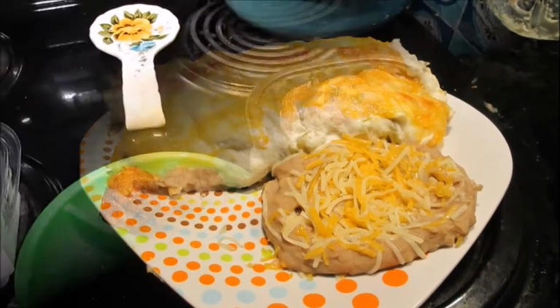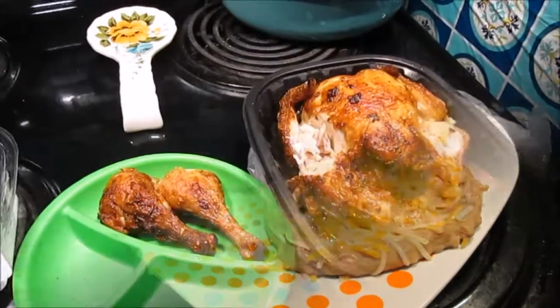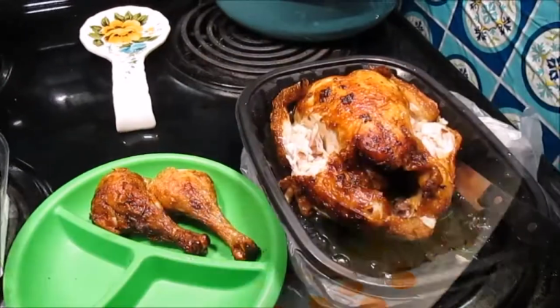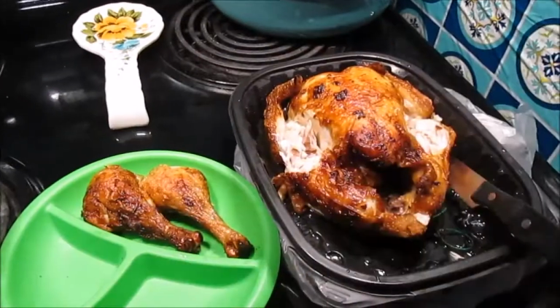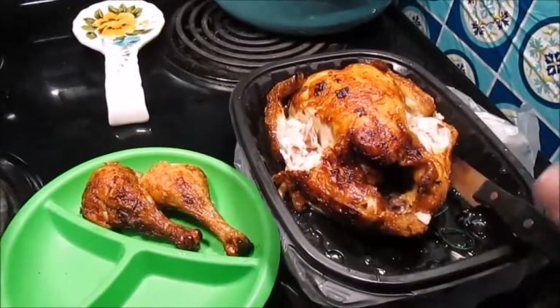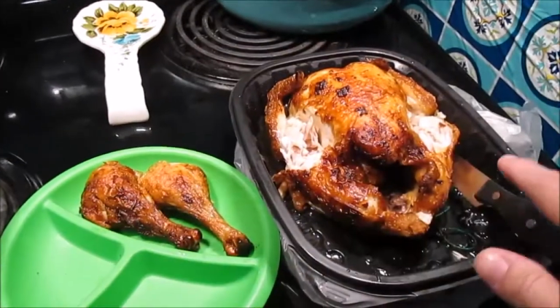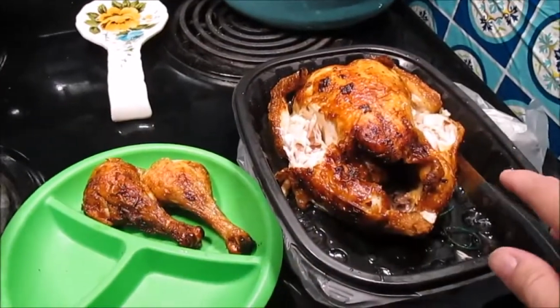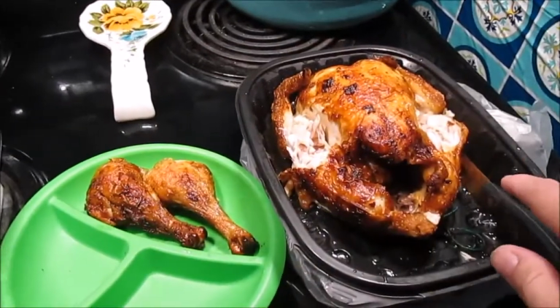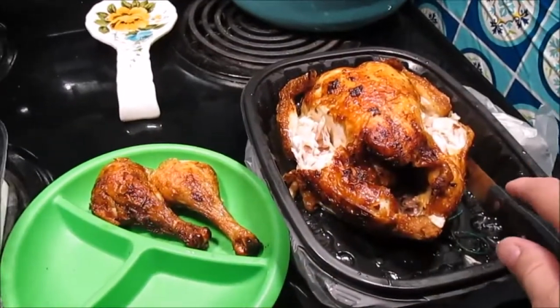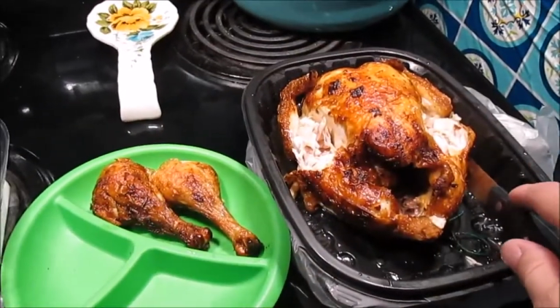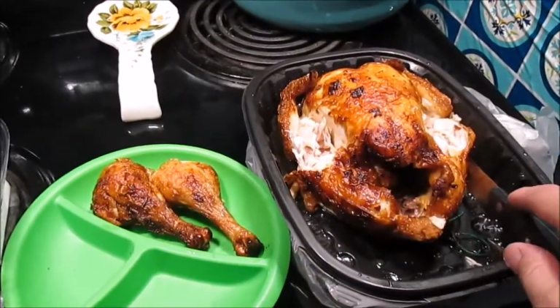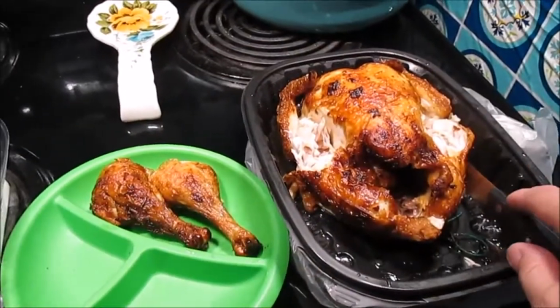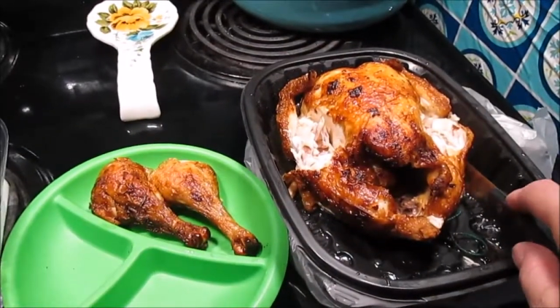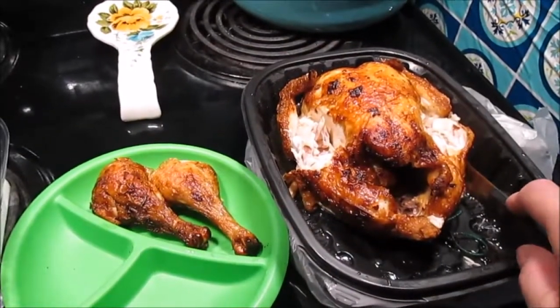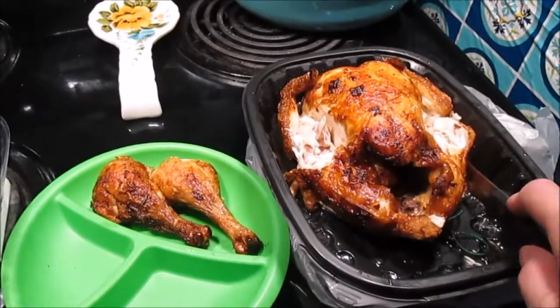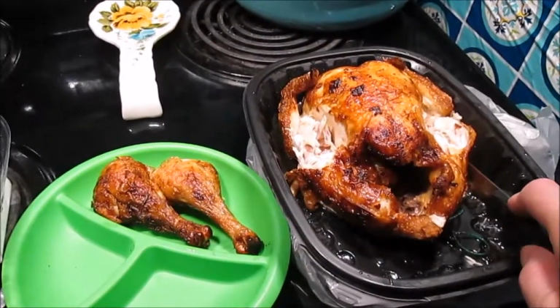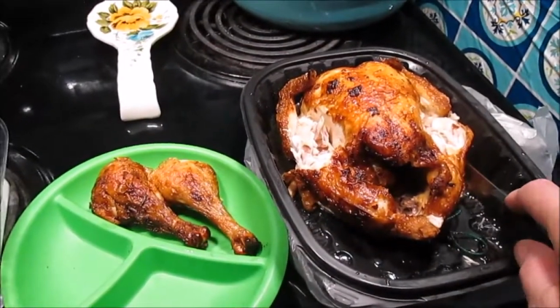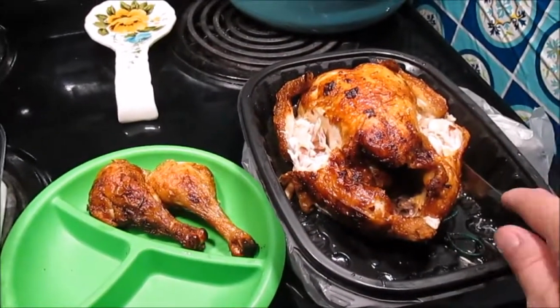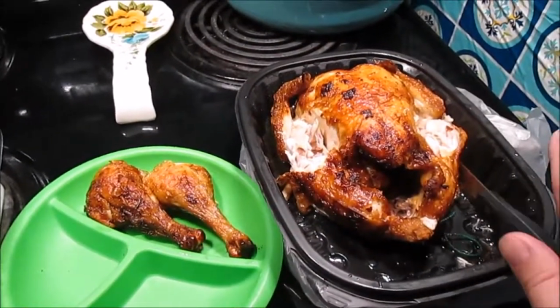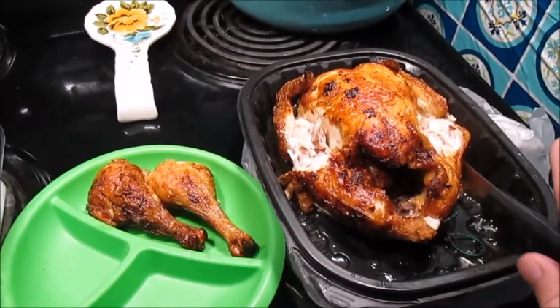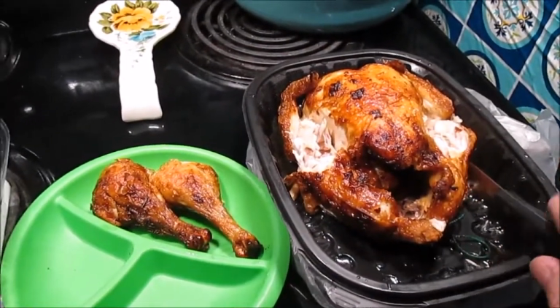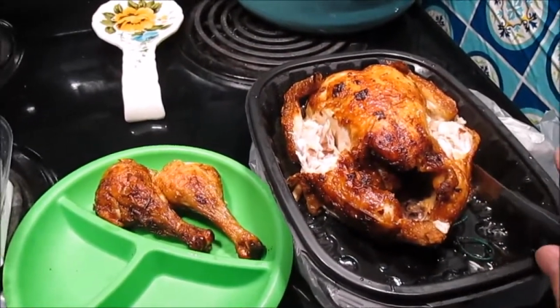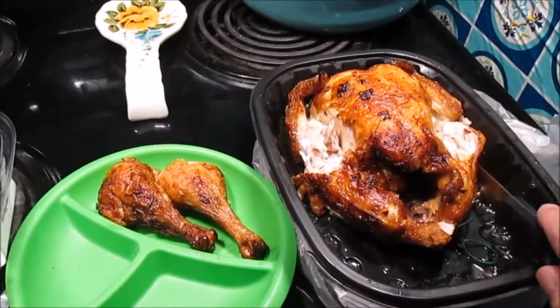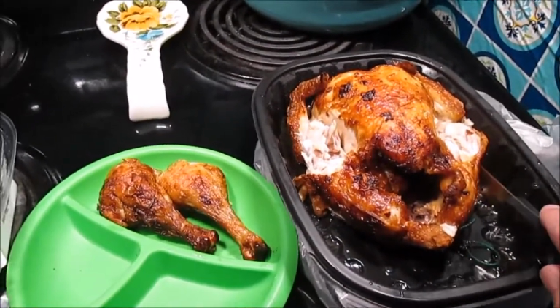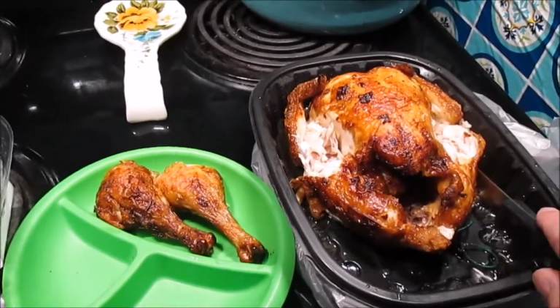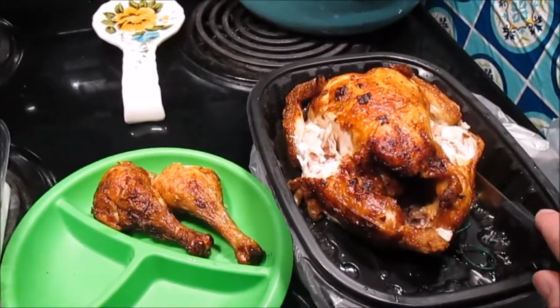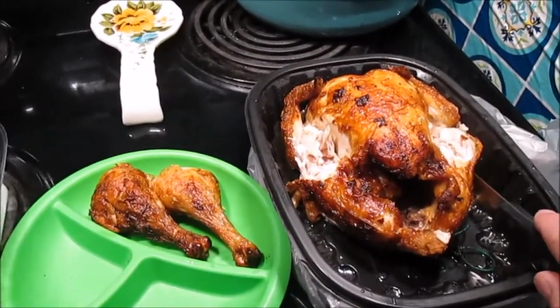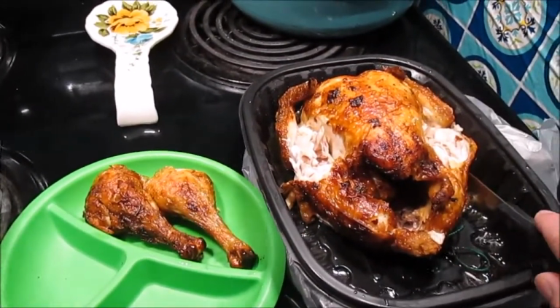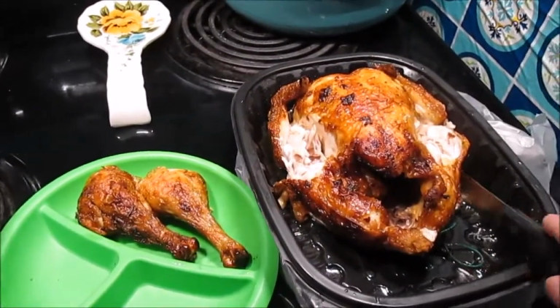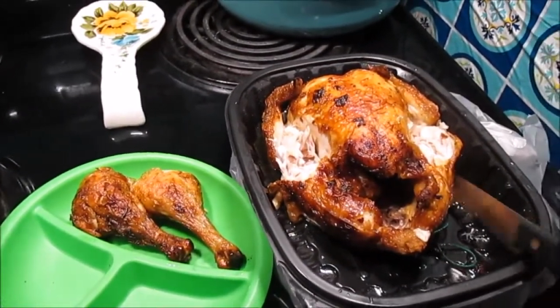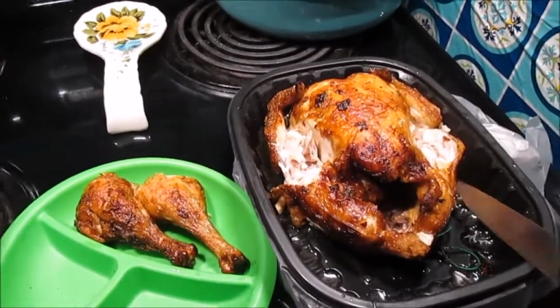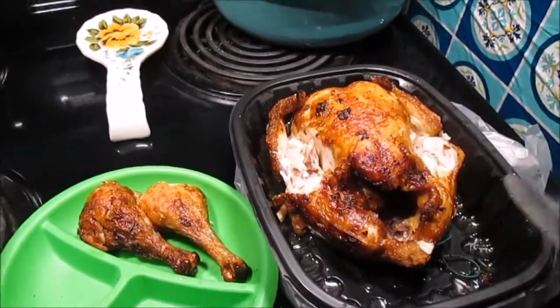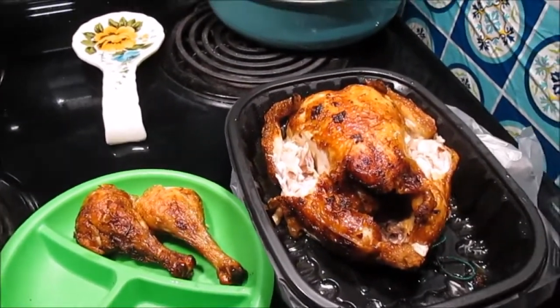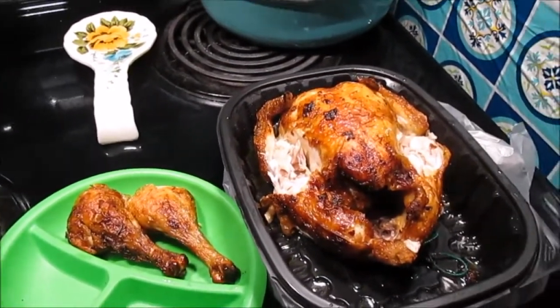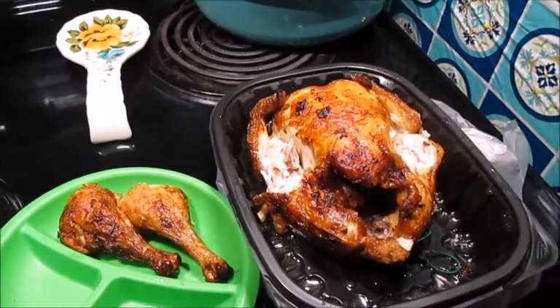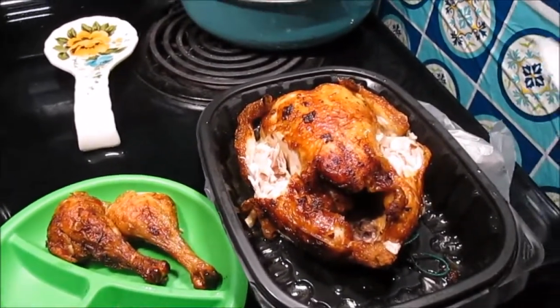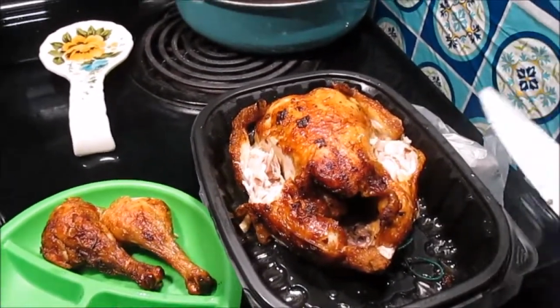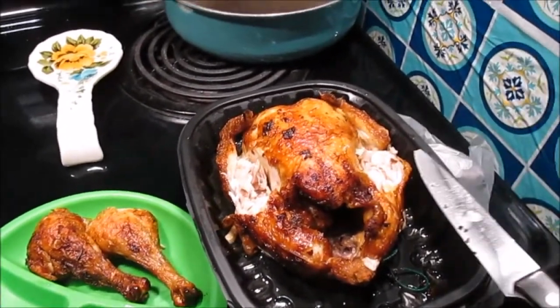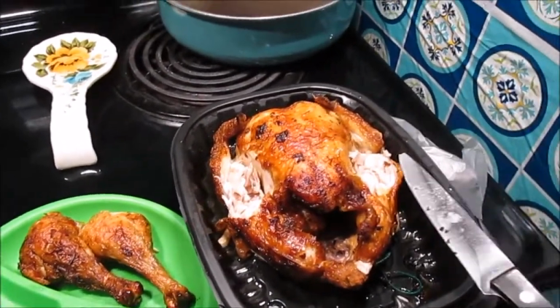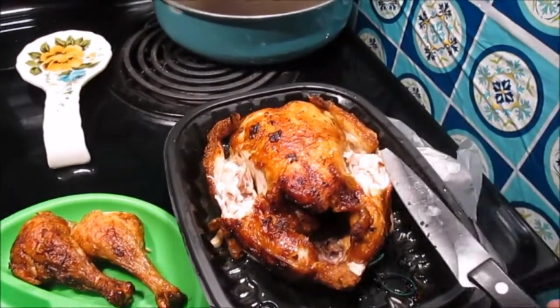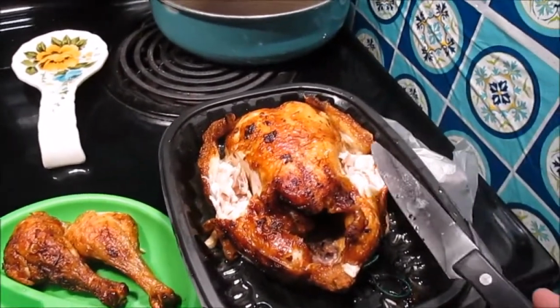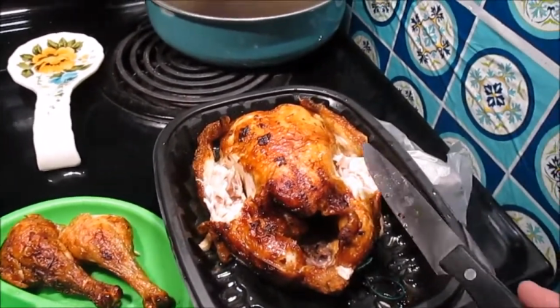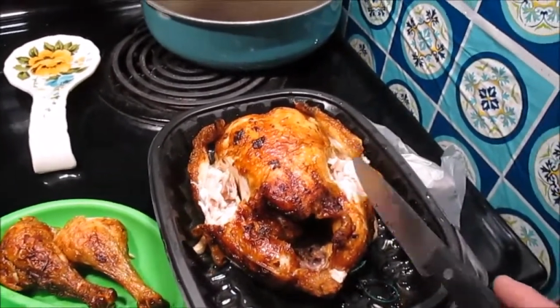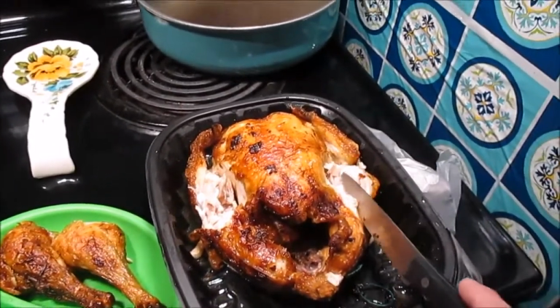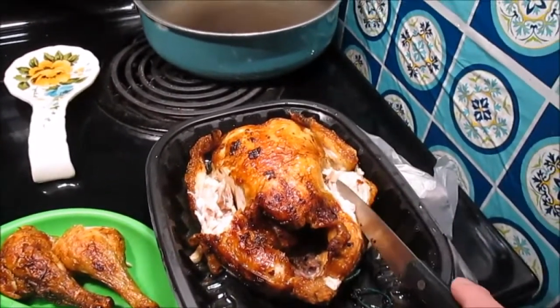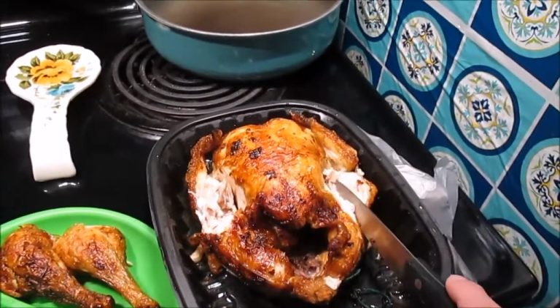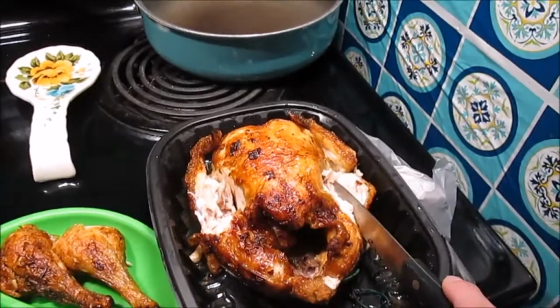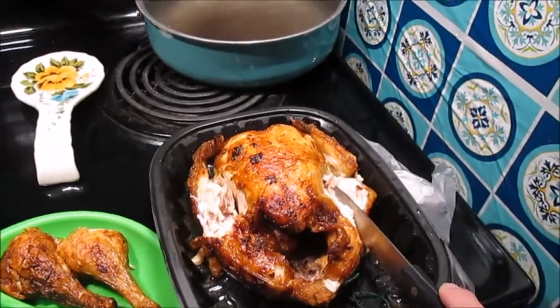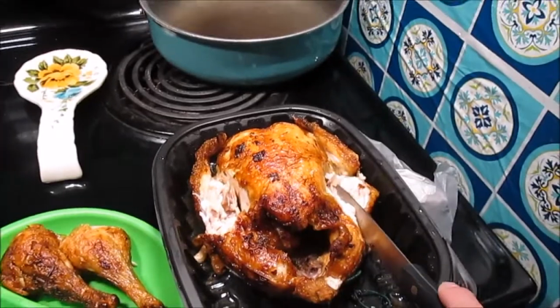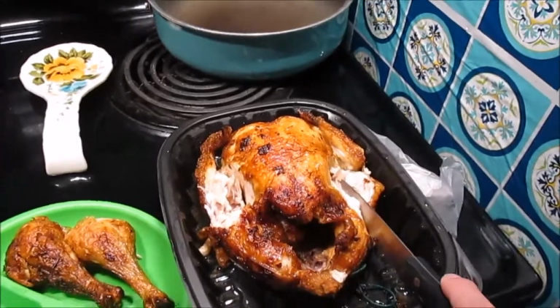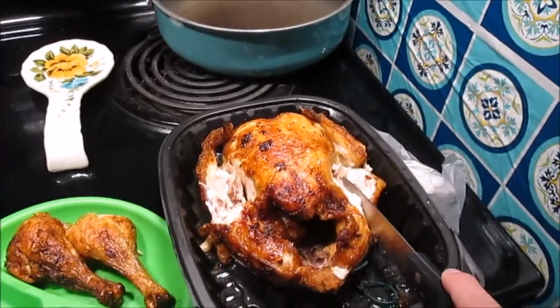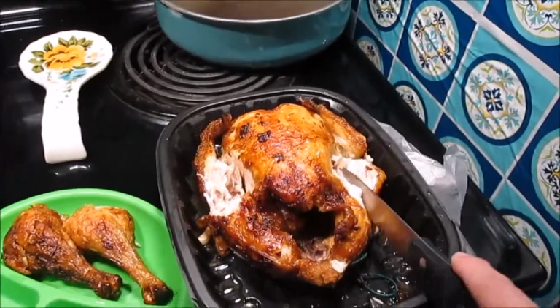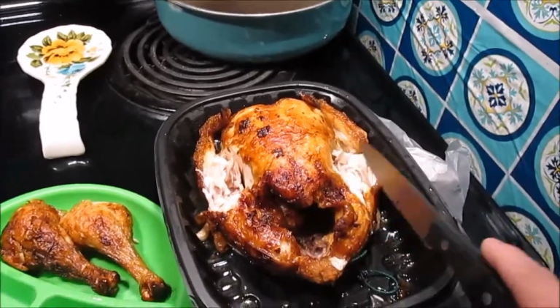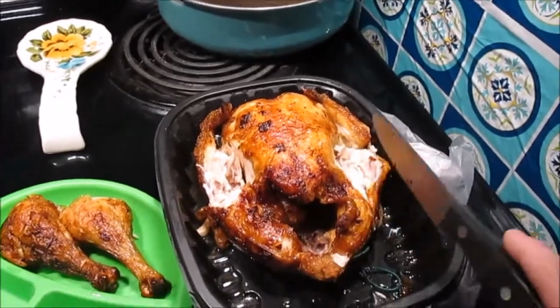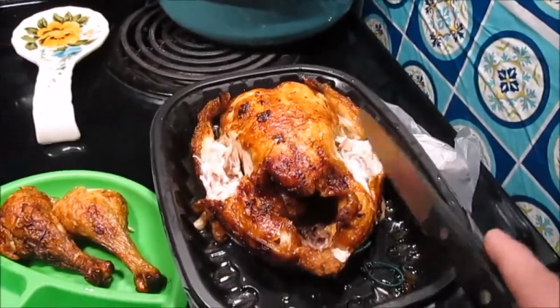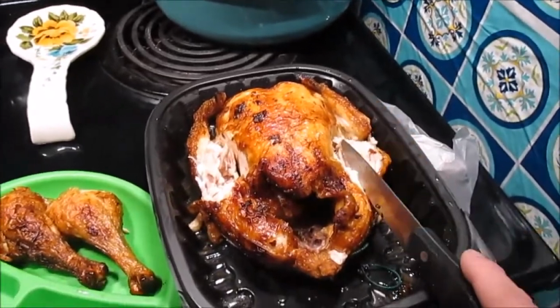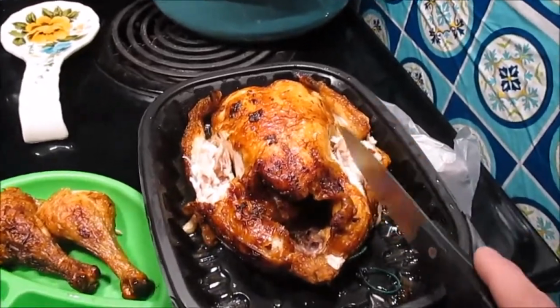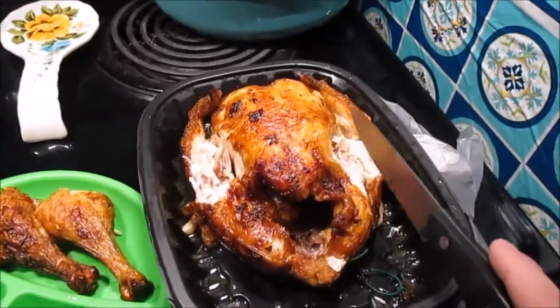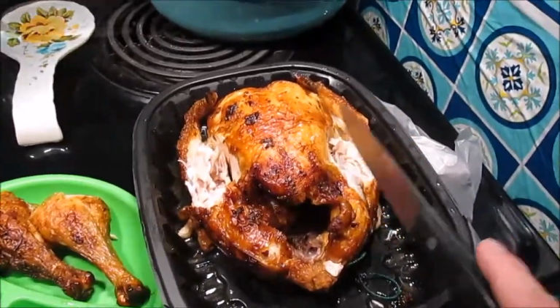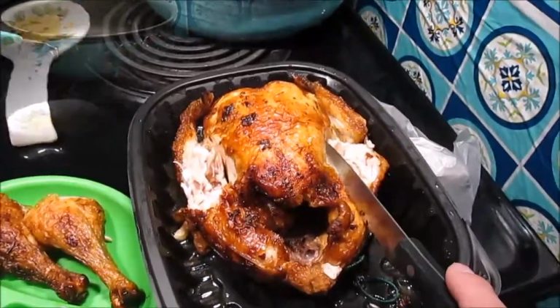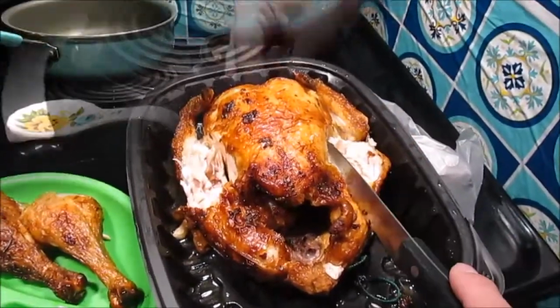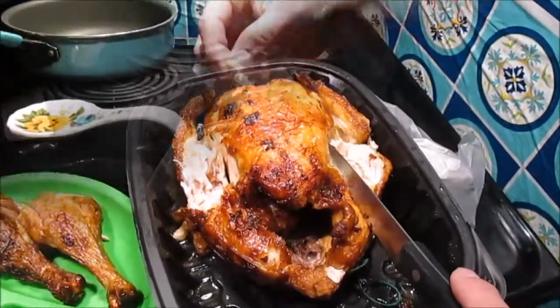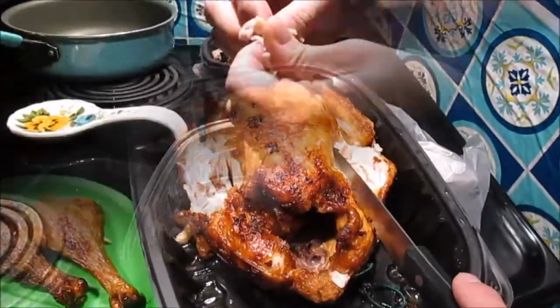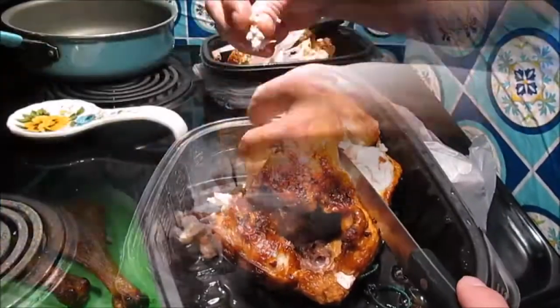I like to use a rotisserie chicken for this recipe — it just makes it a lot easier. You can use any chicken you have; you're gonna be shredding it up.